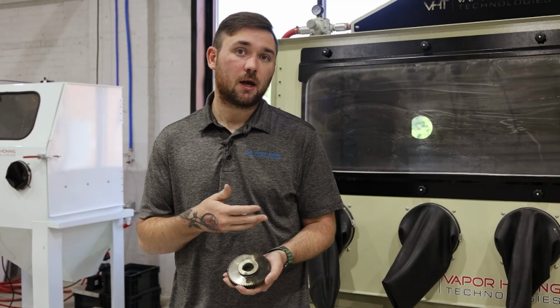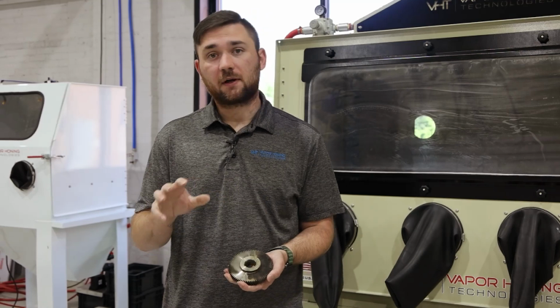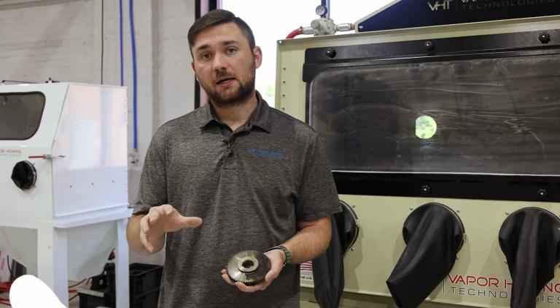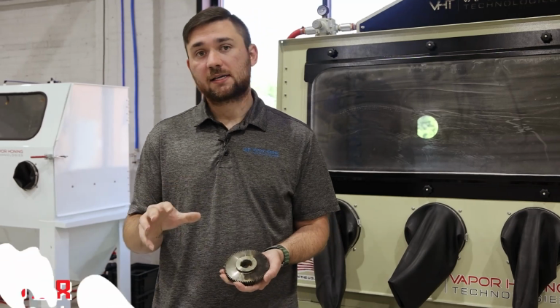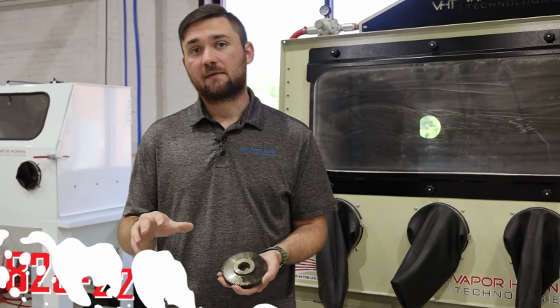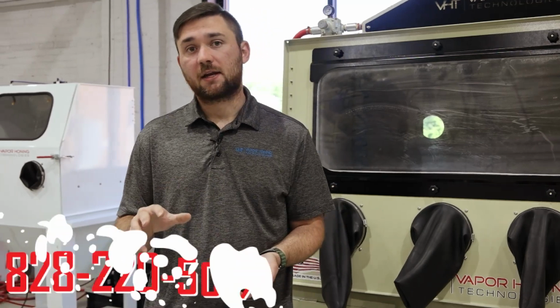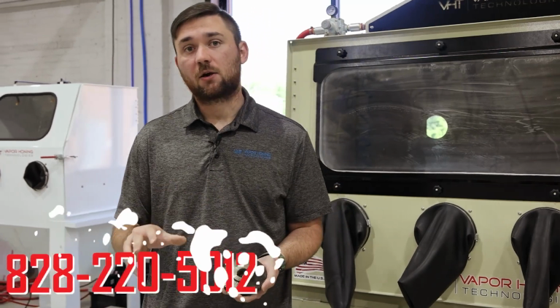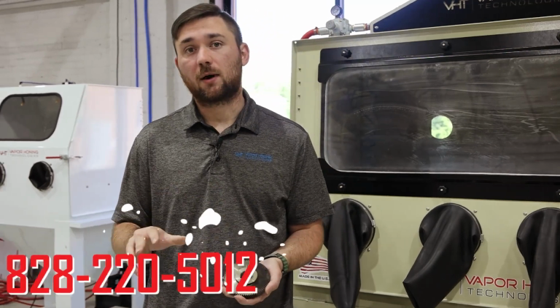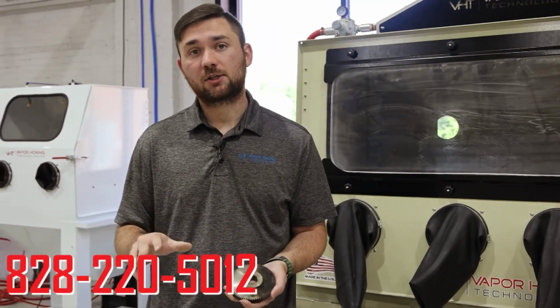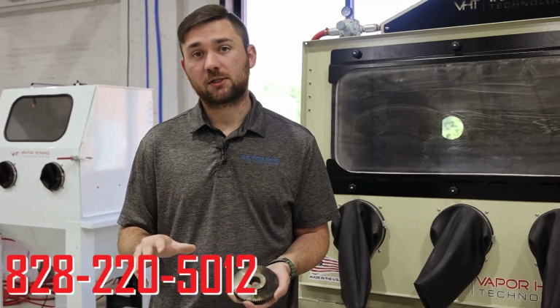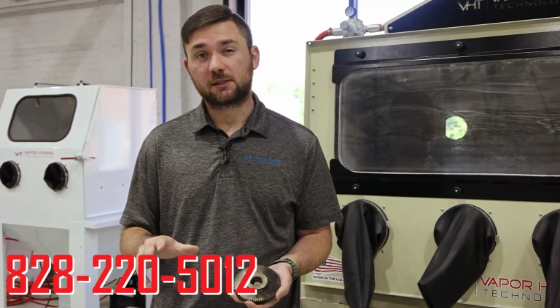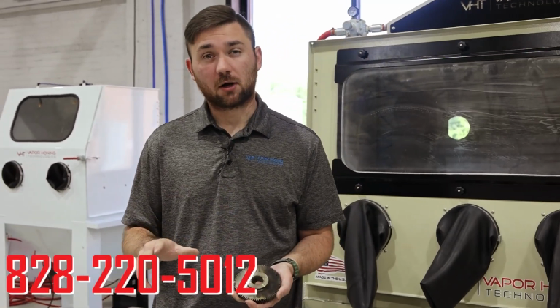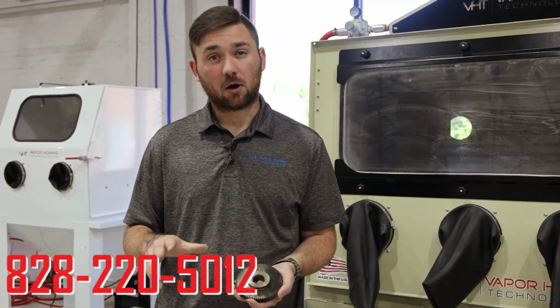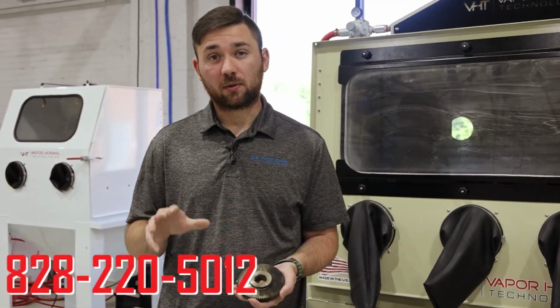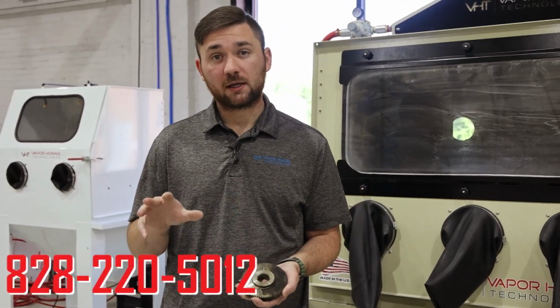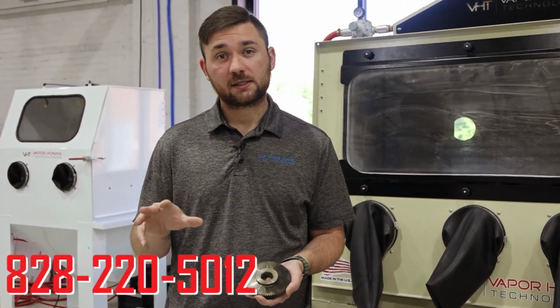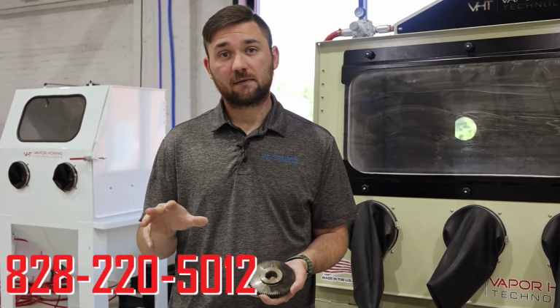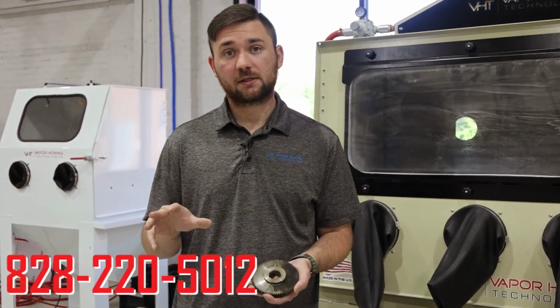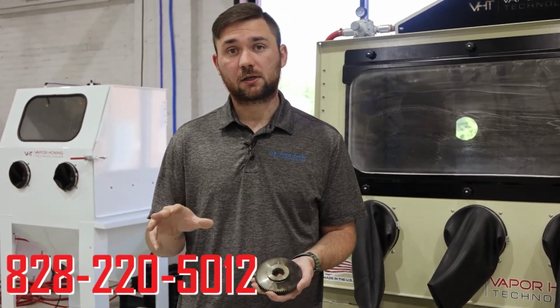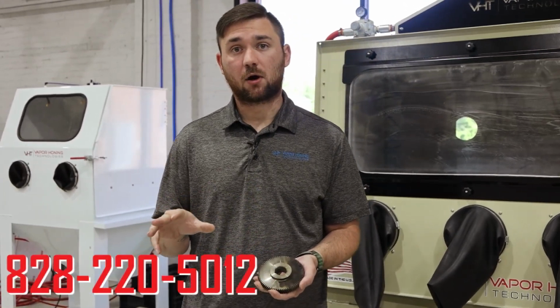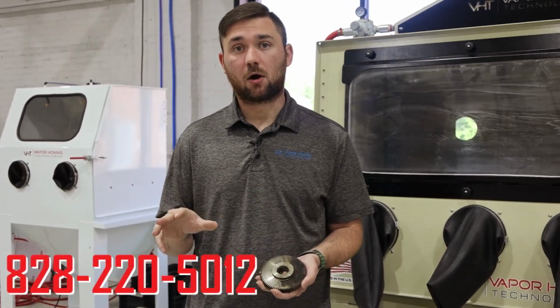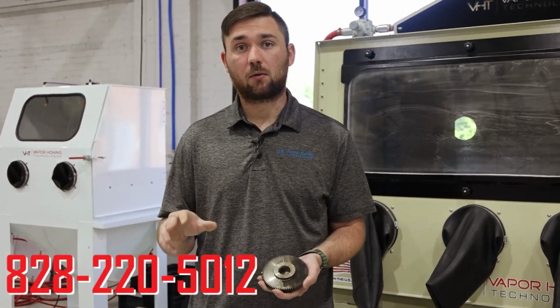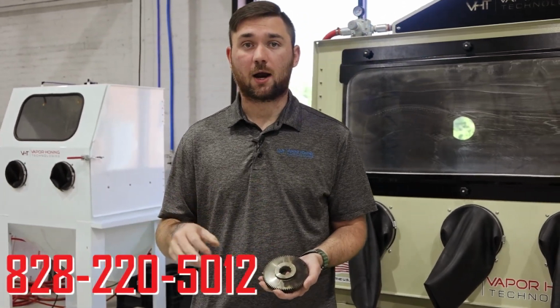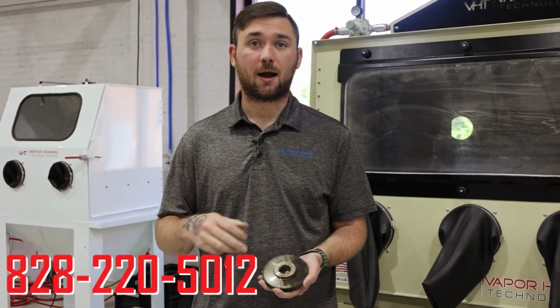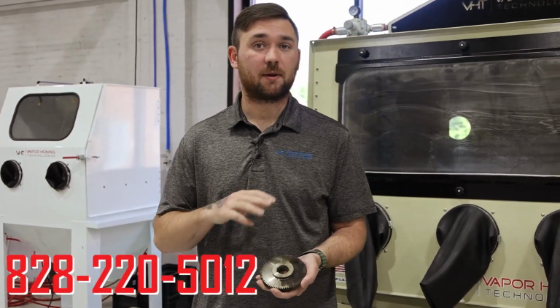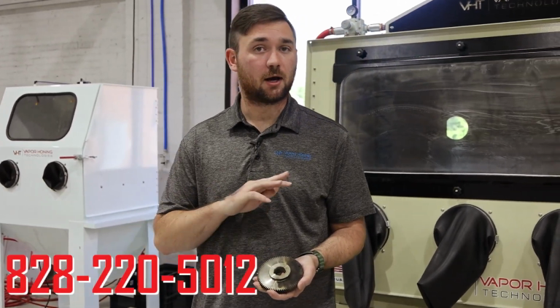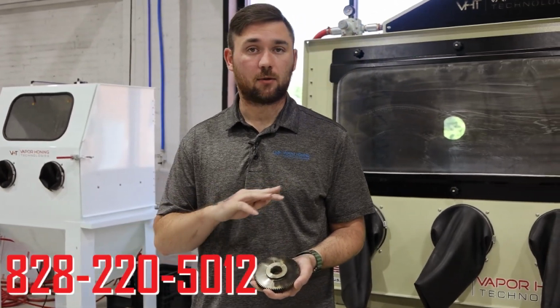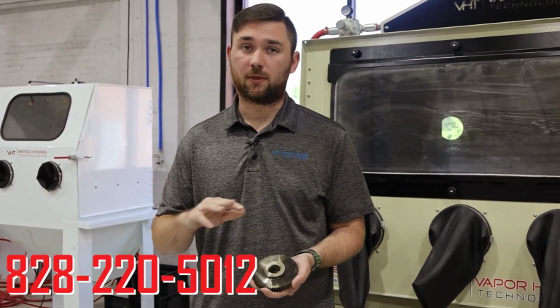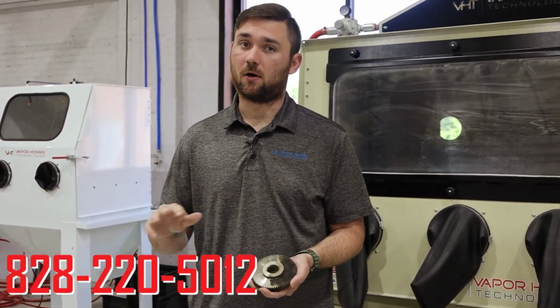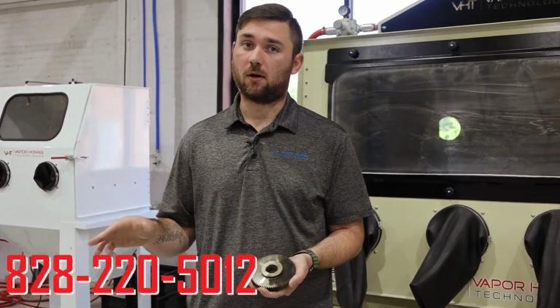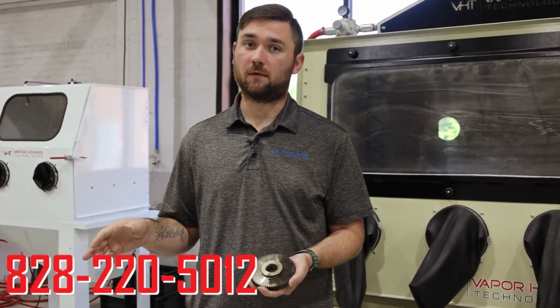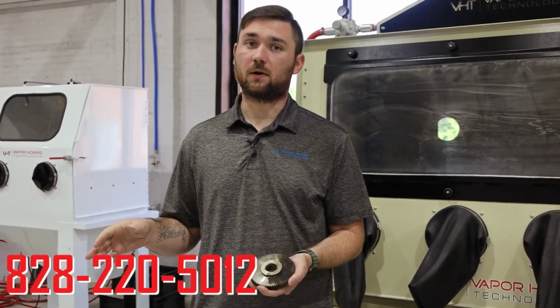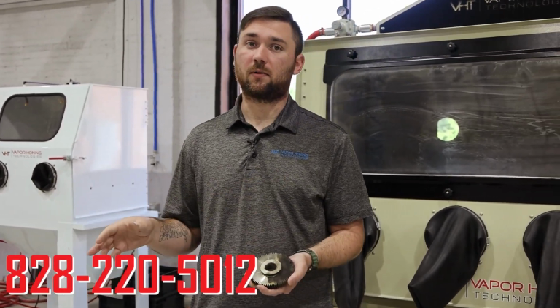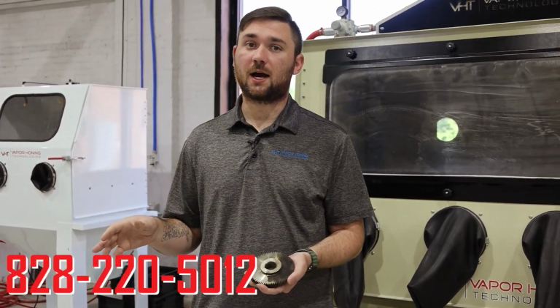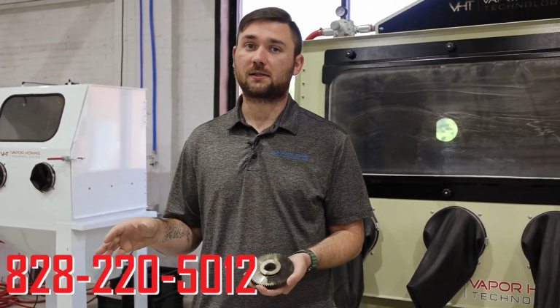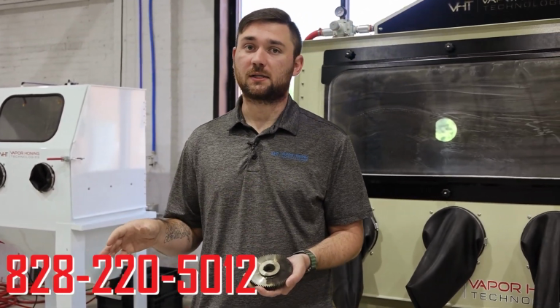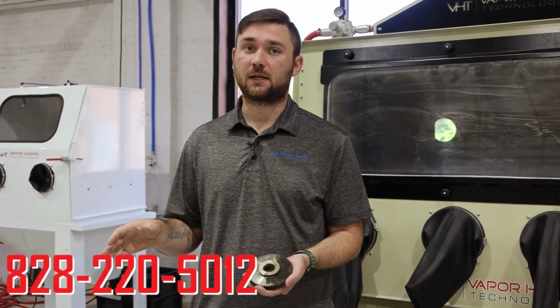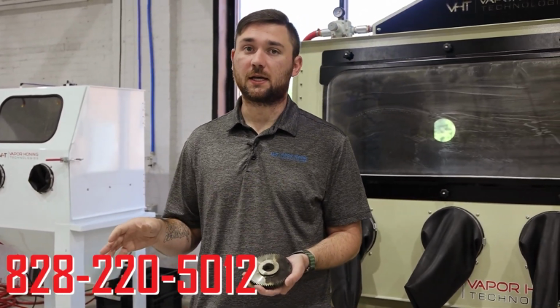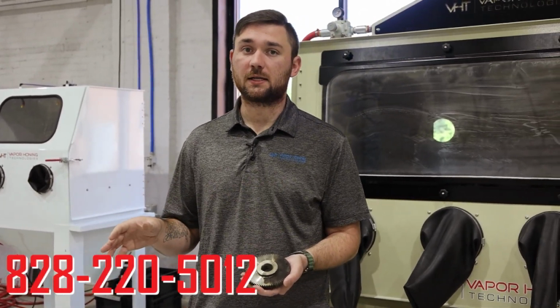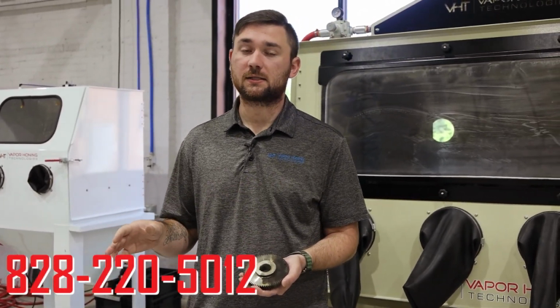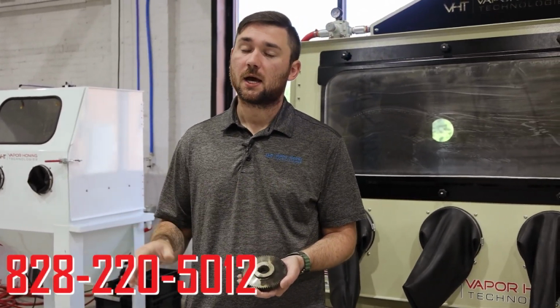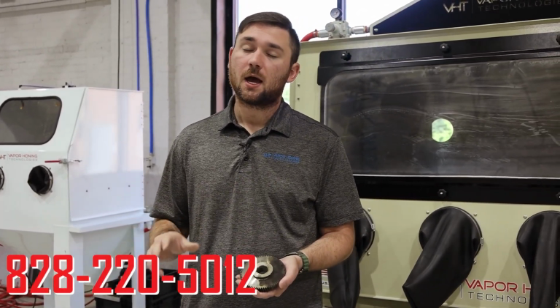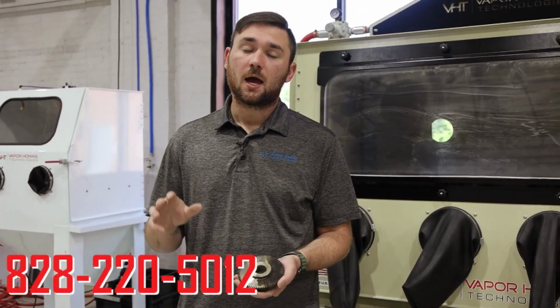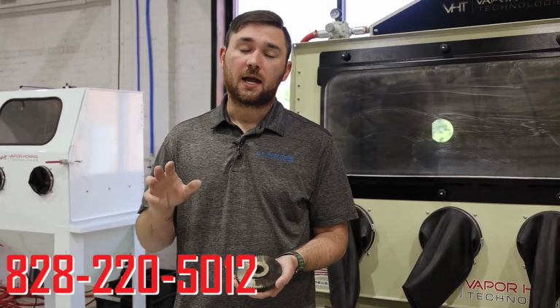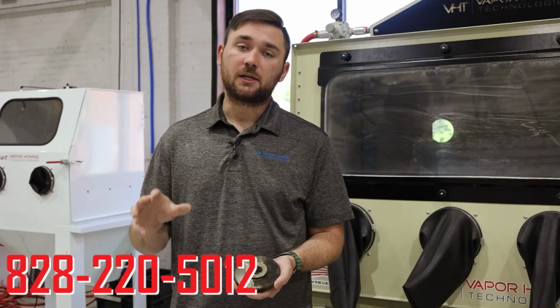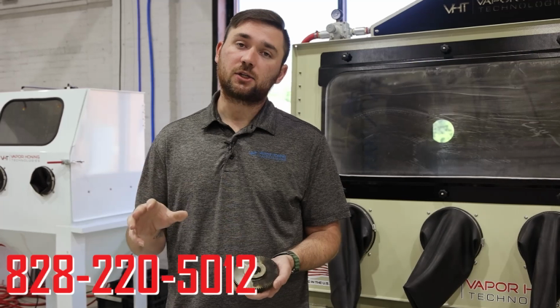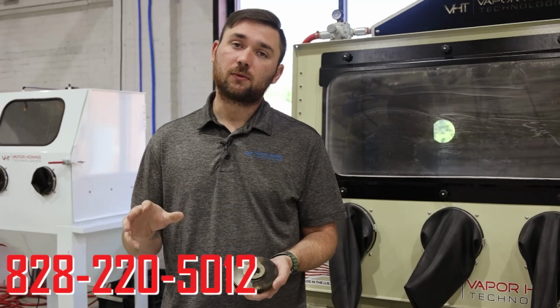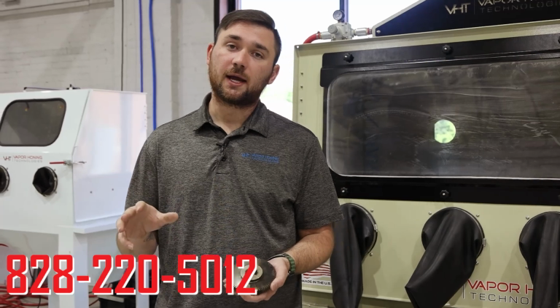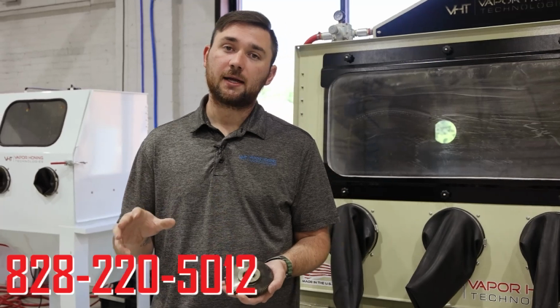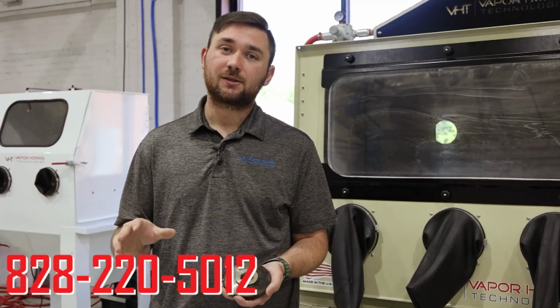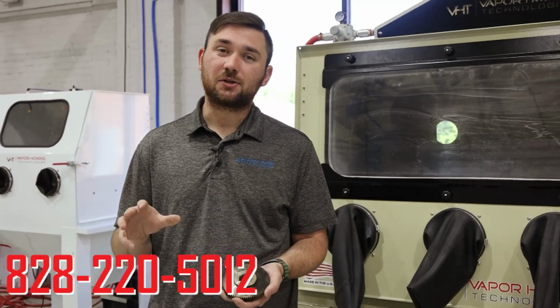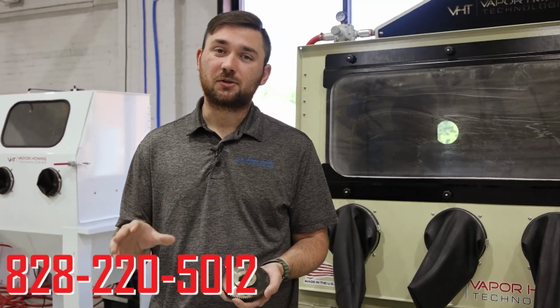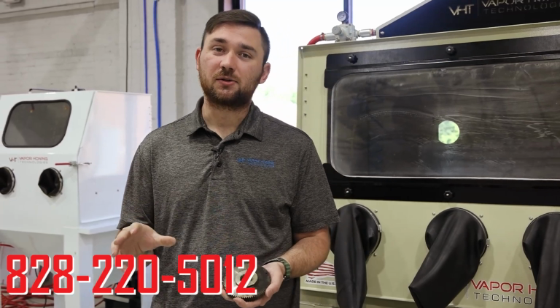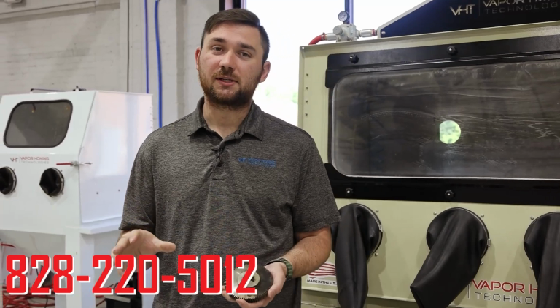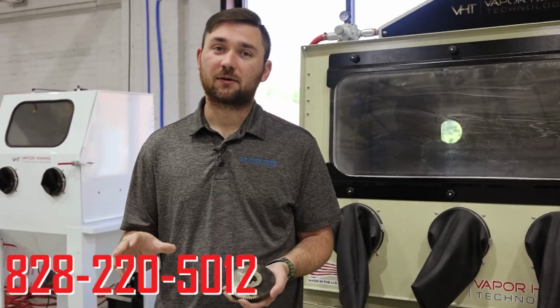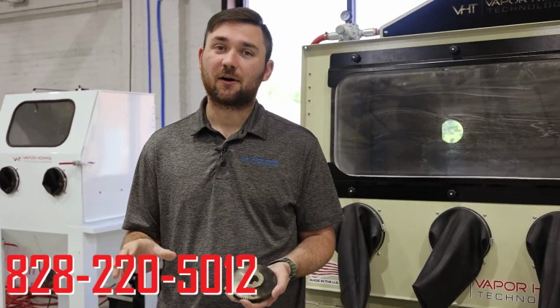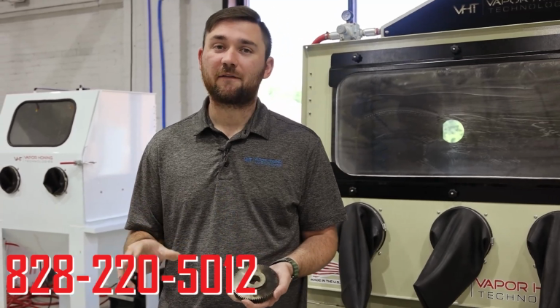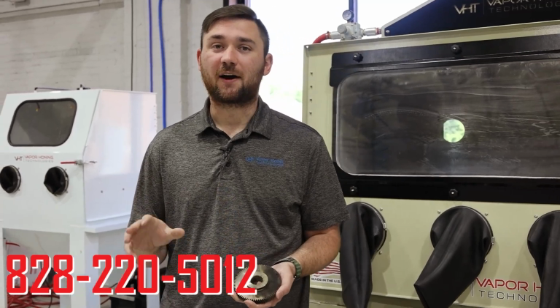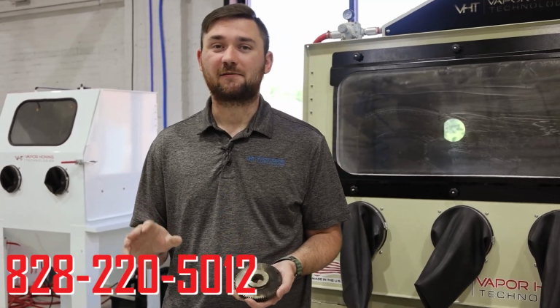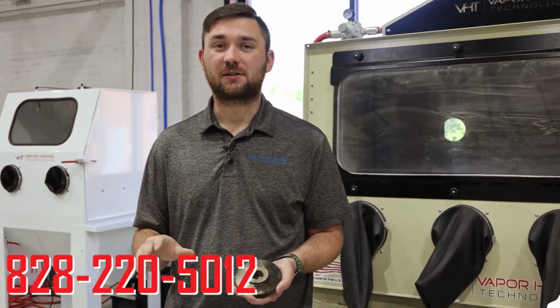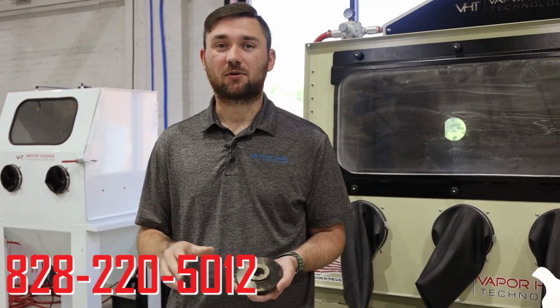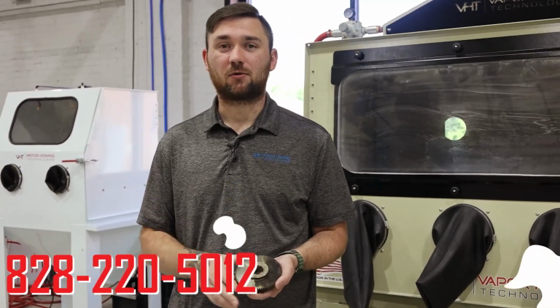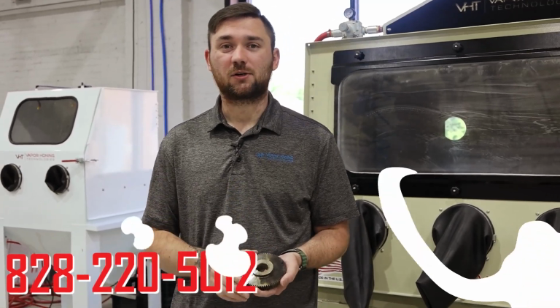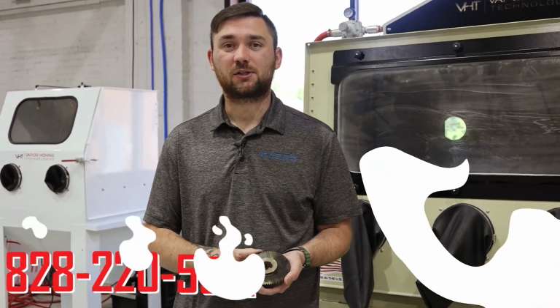If you guys have any questions at all, please give us a call — we're happy to help with all of your blasting needs. 828-220-5012.